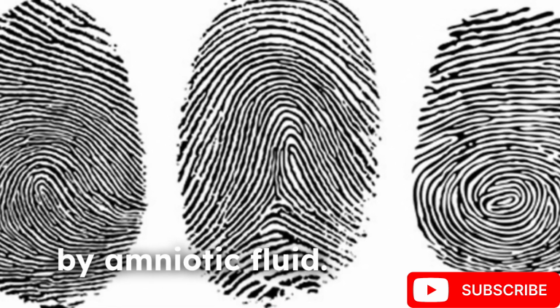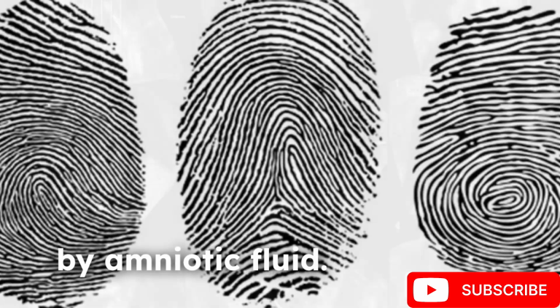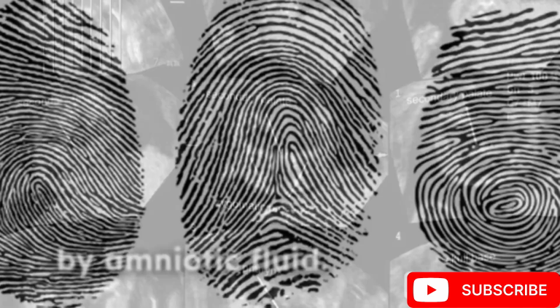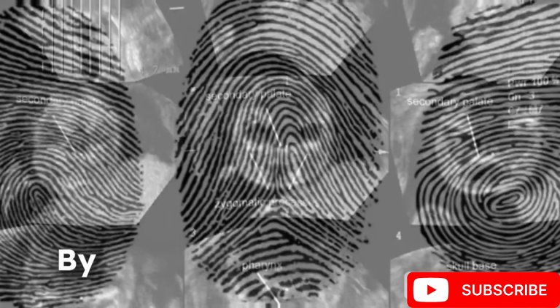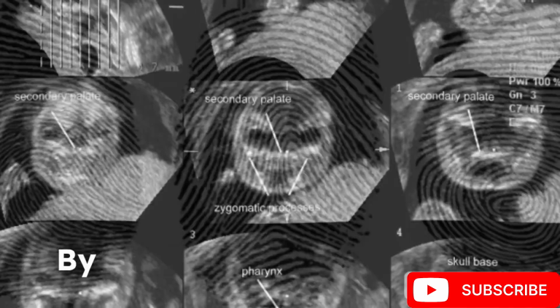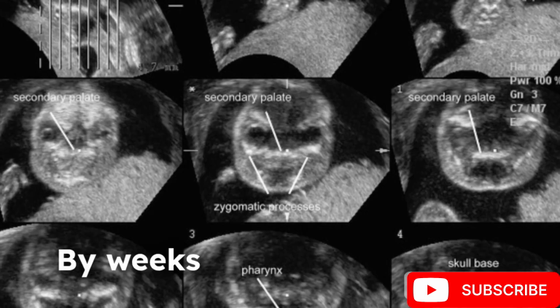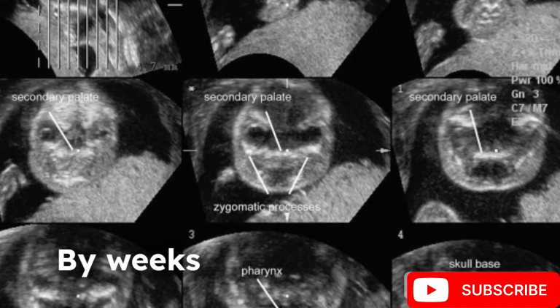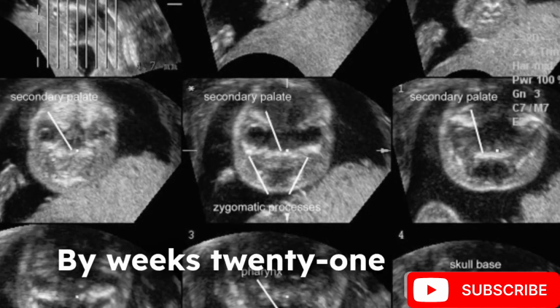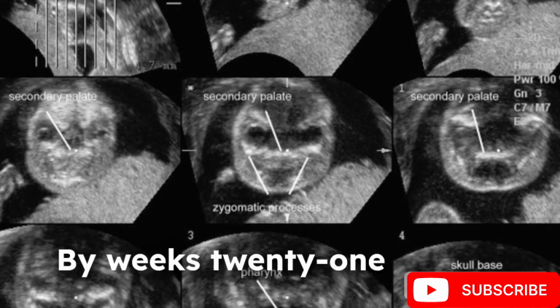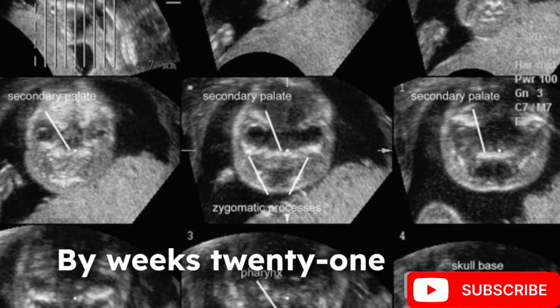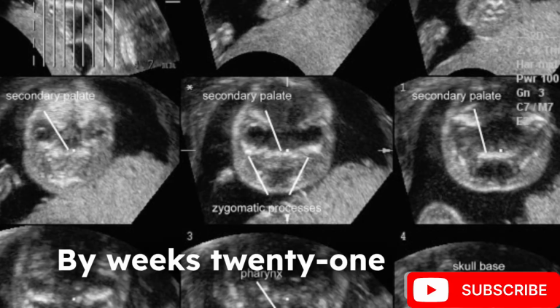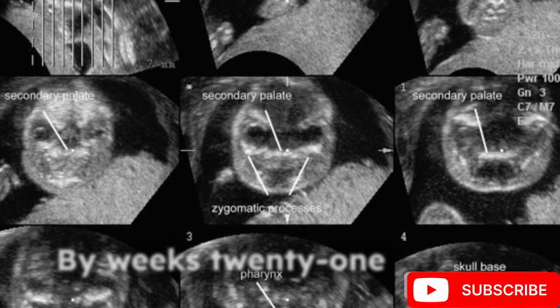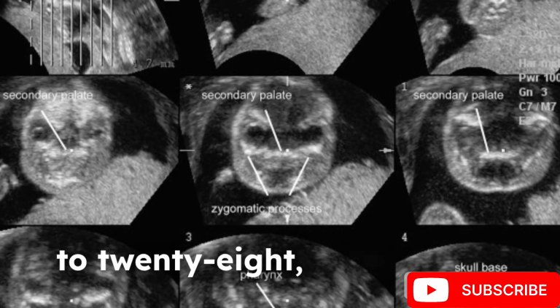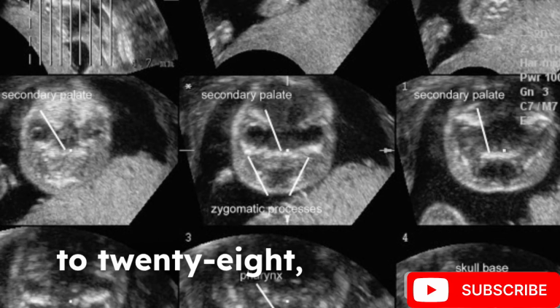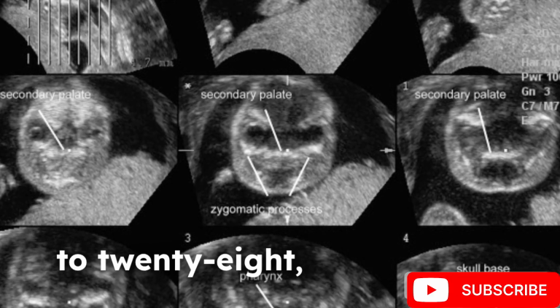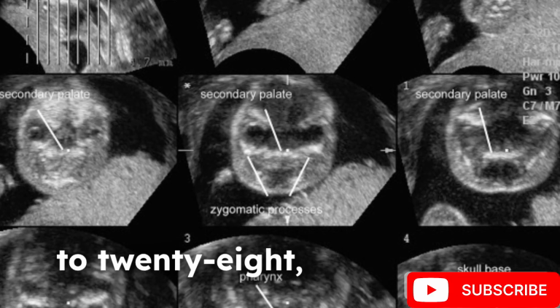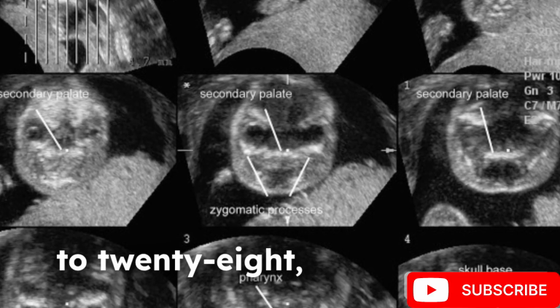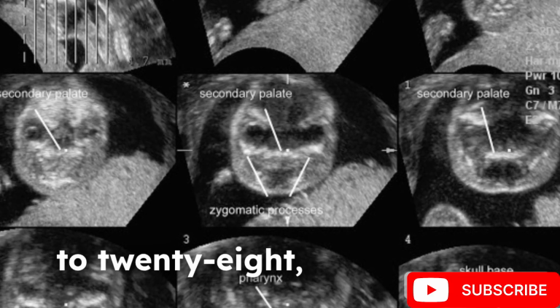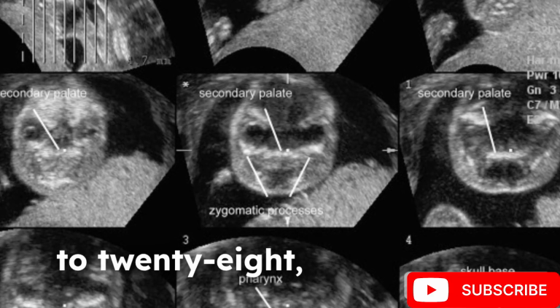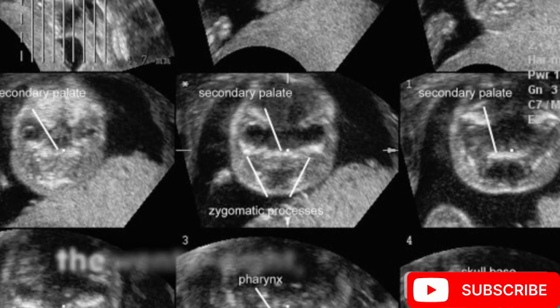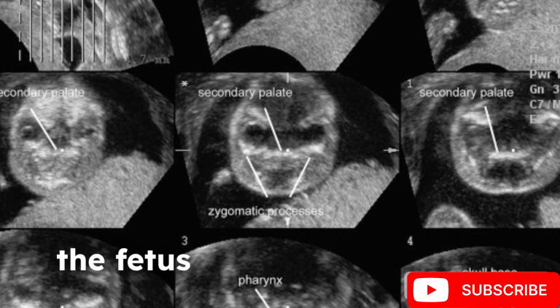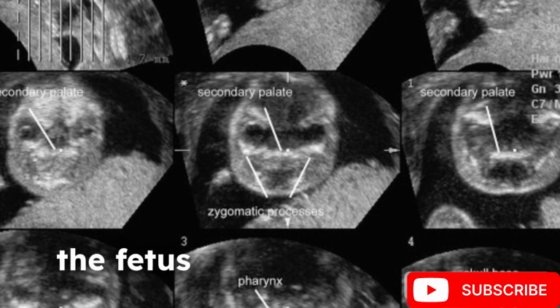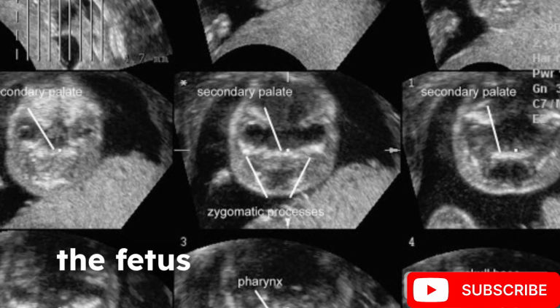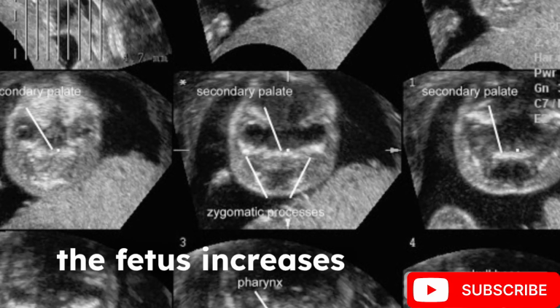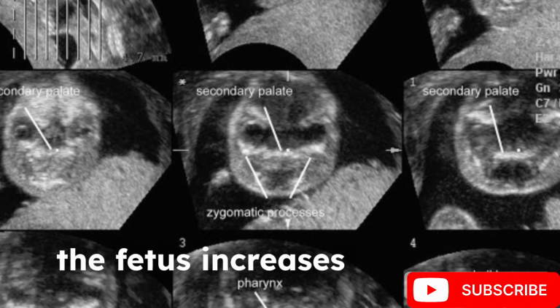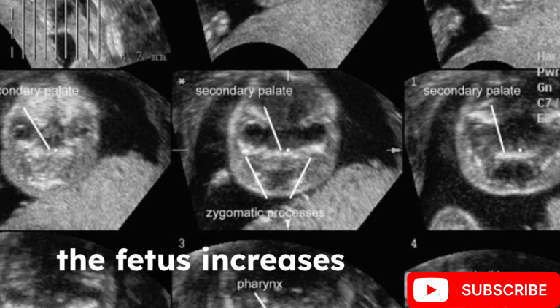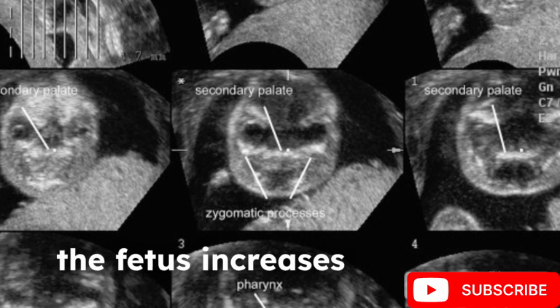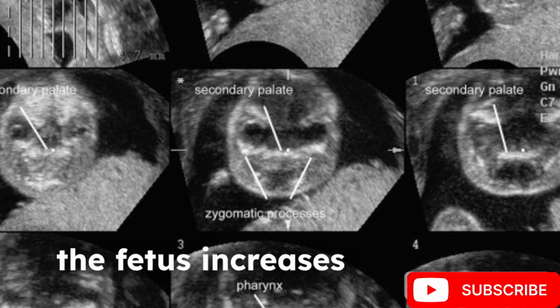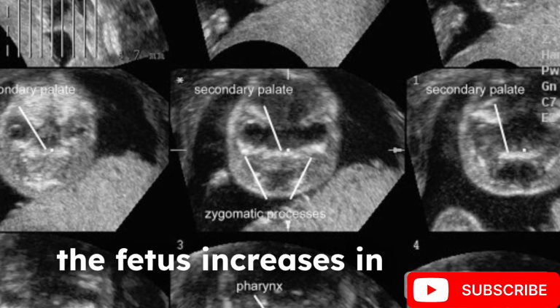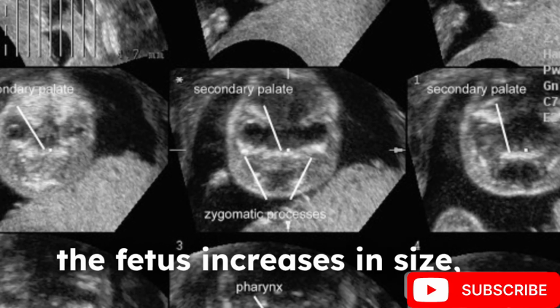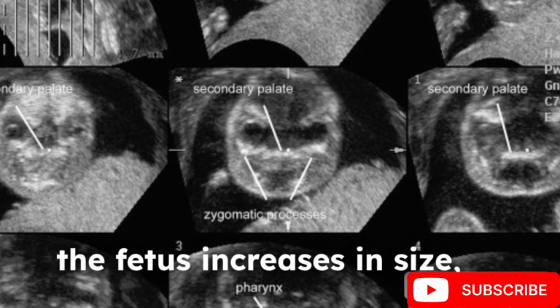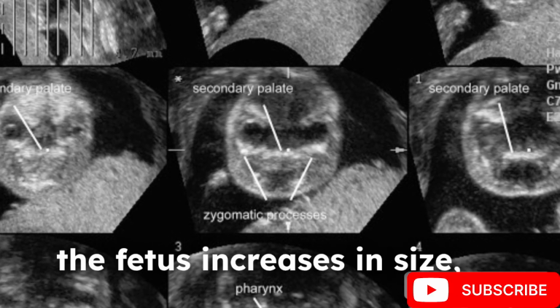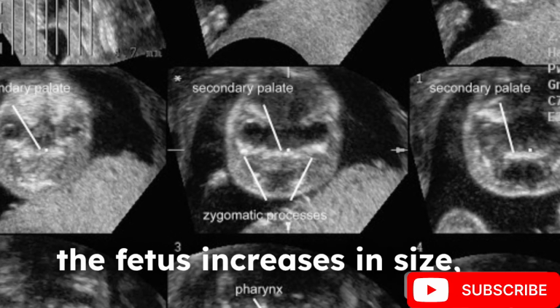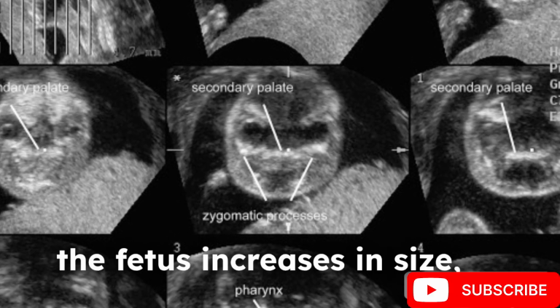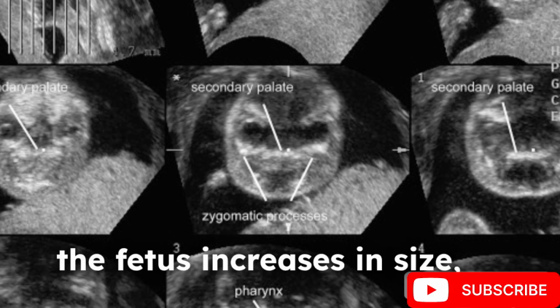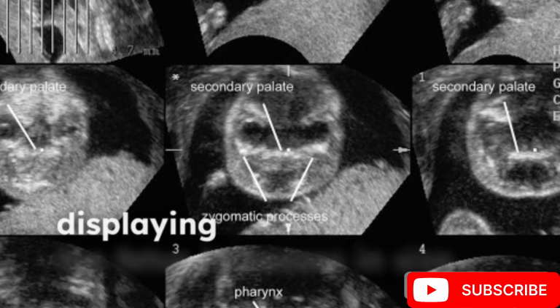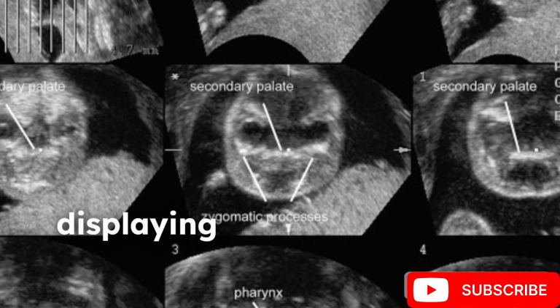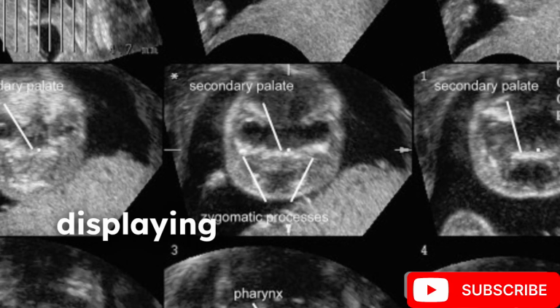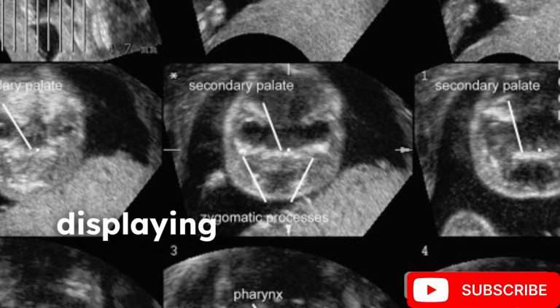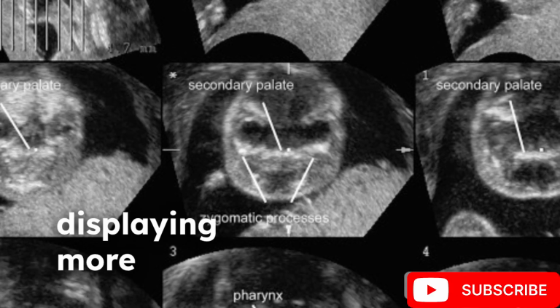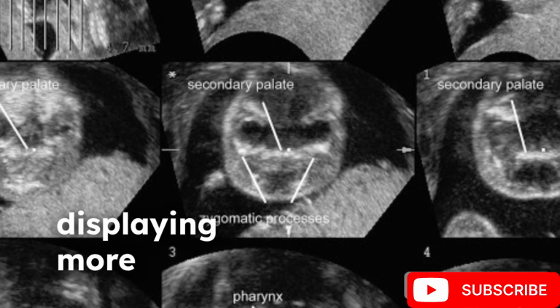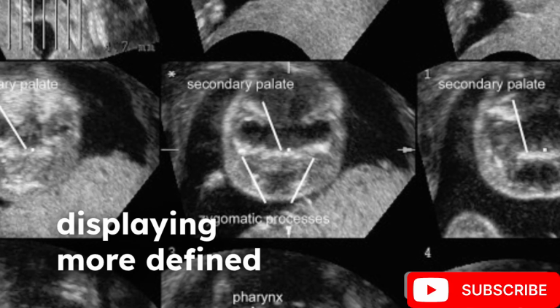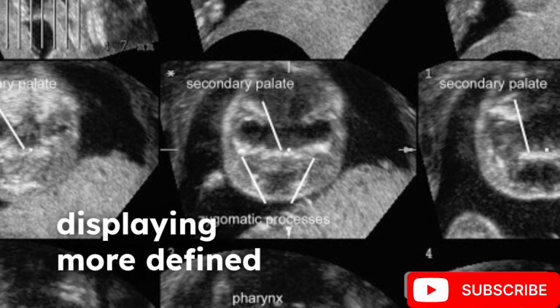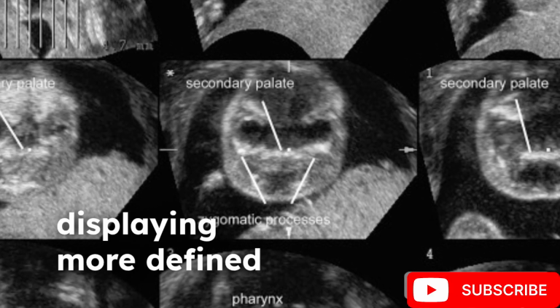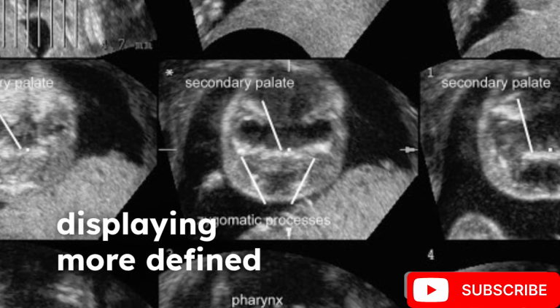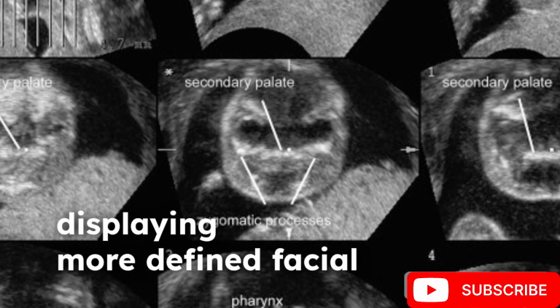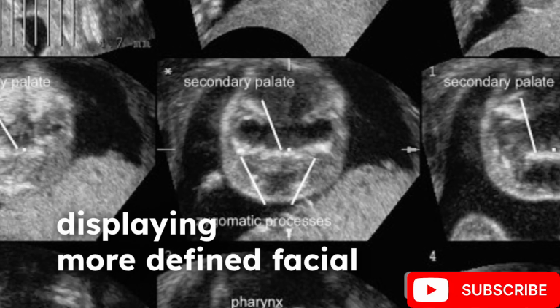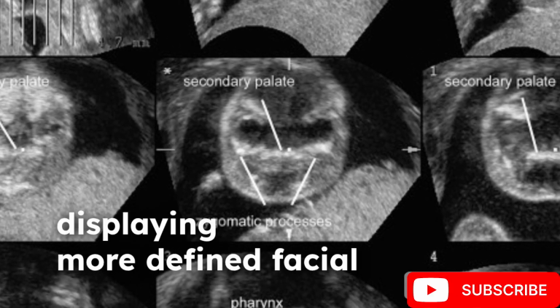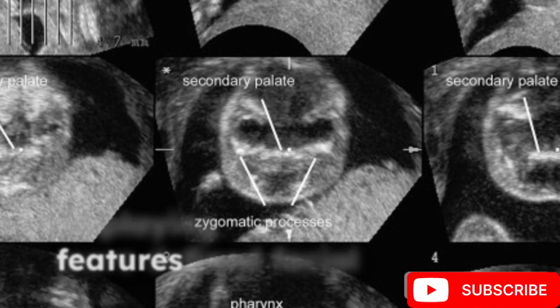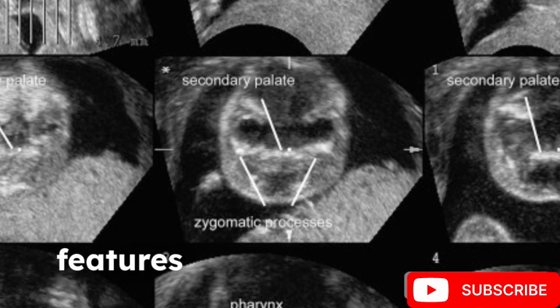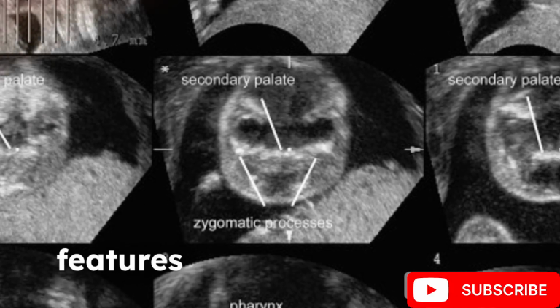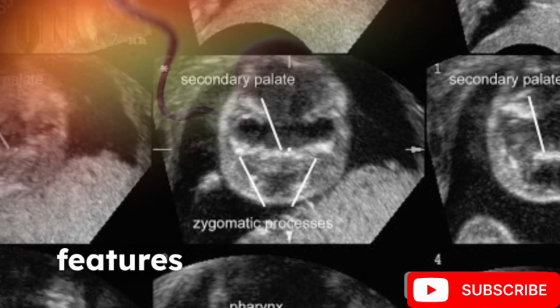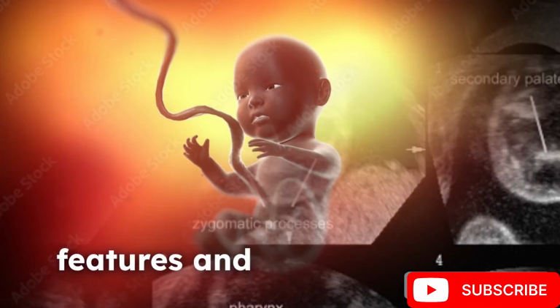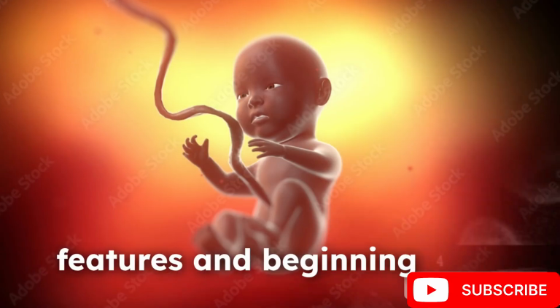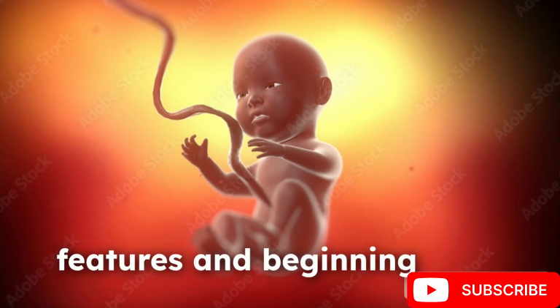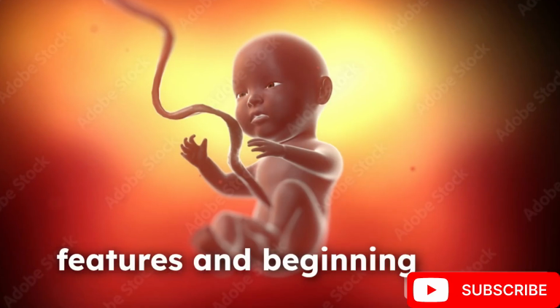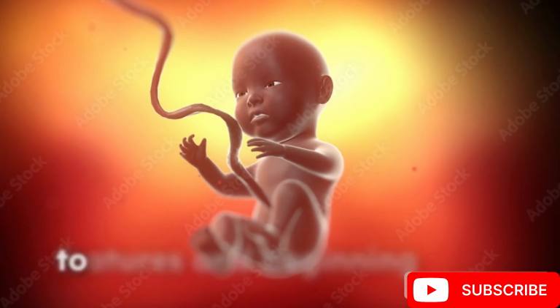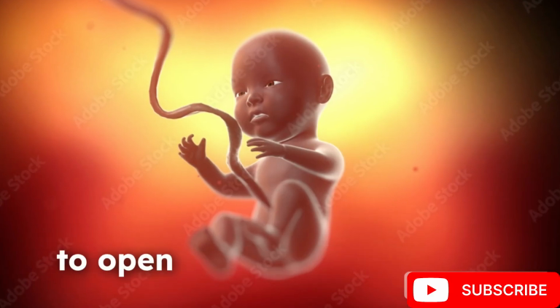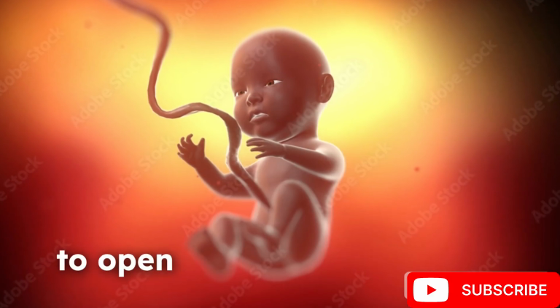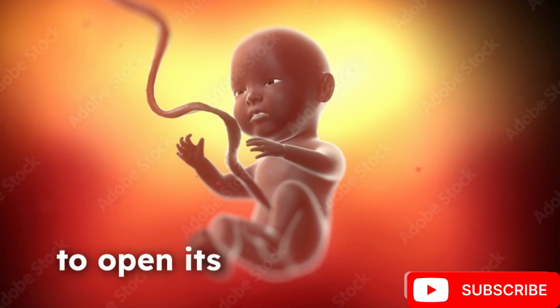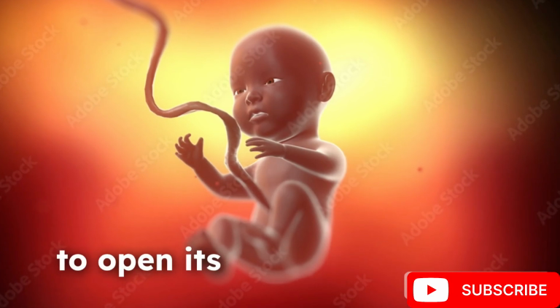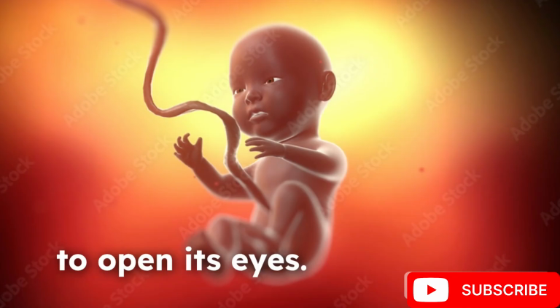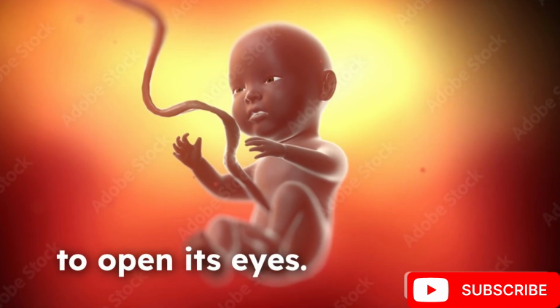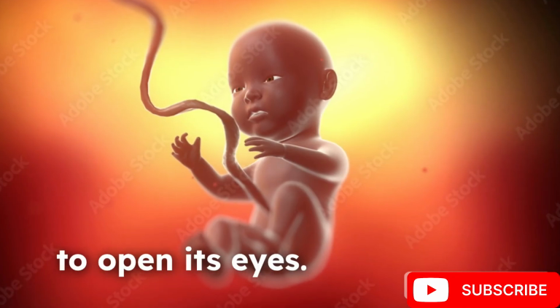By weeks 21-28, the fetus increases in size, displaying more defined facial features and beginning to open its eyes.